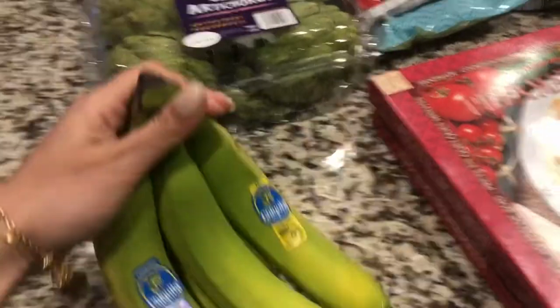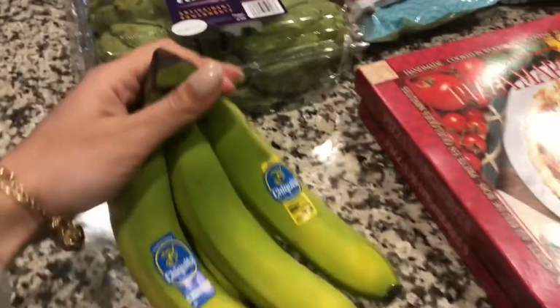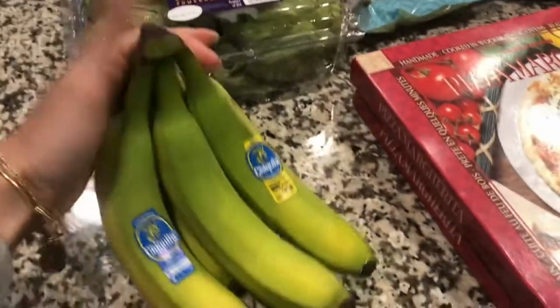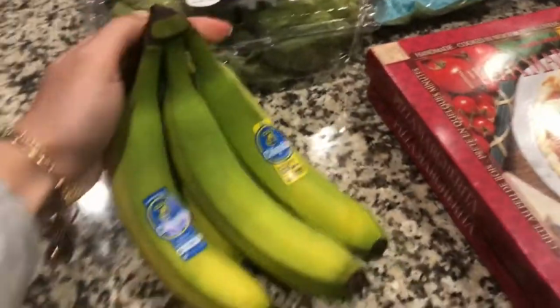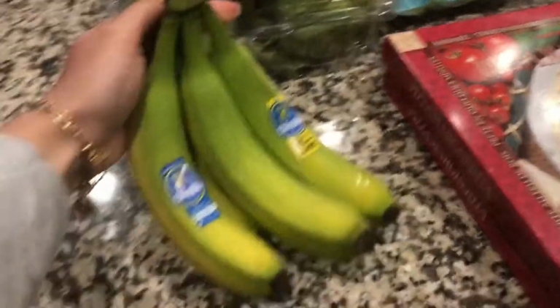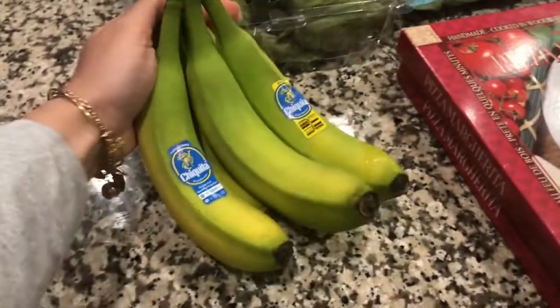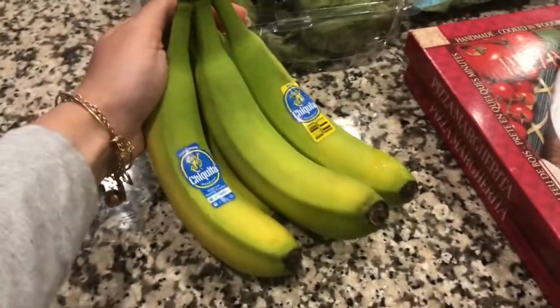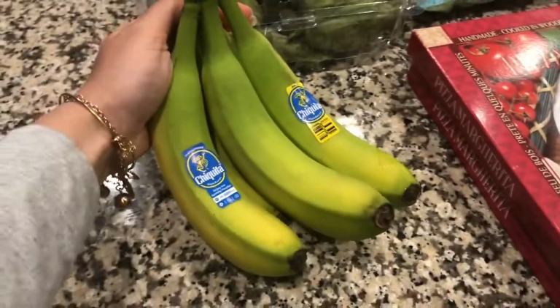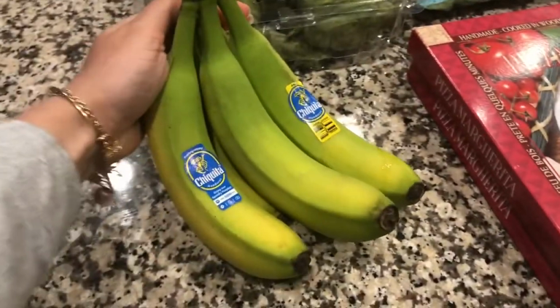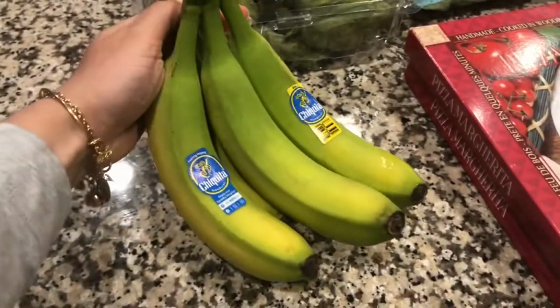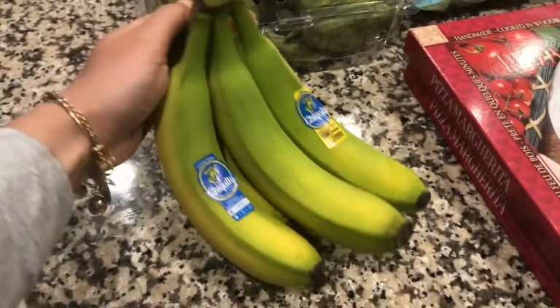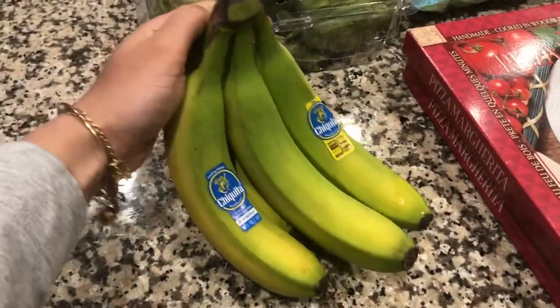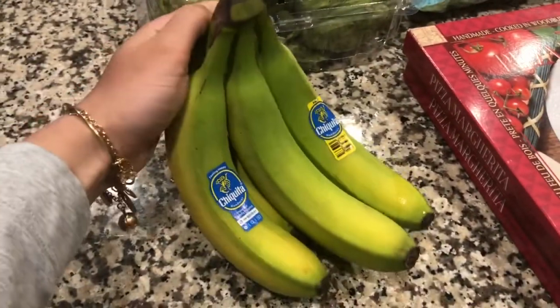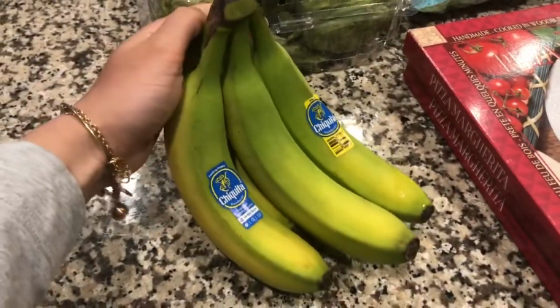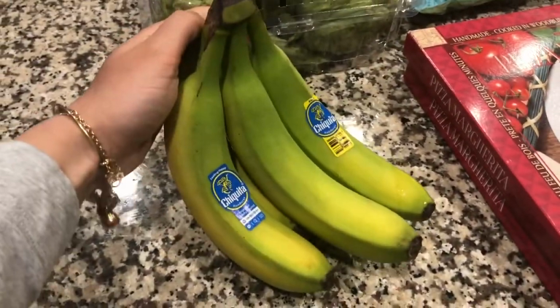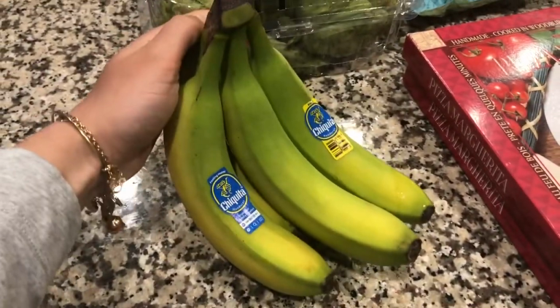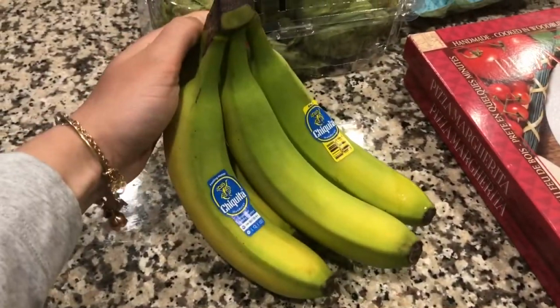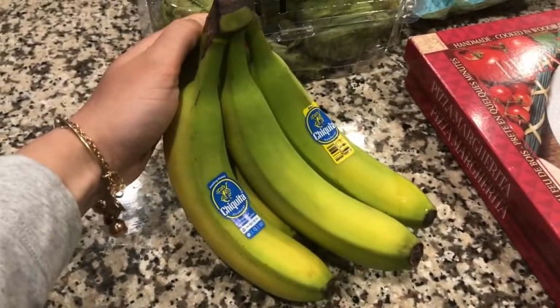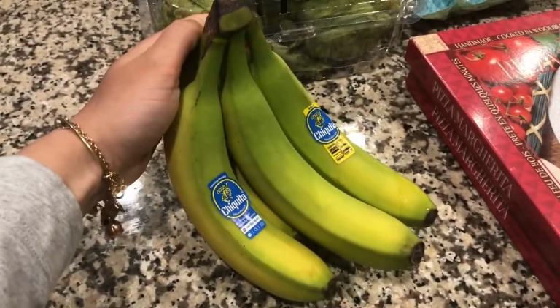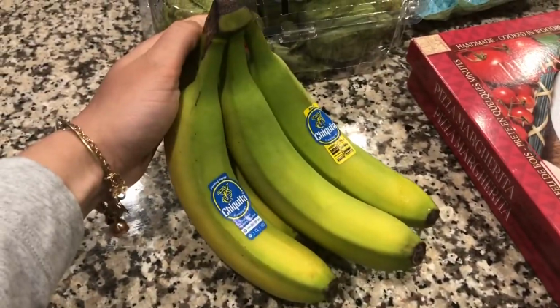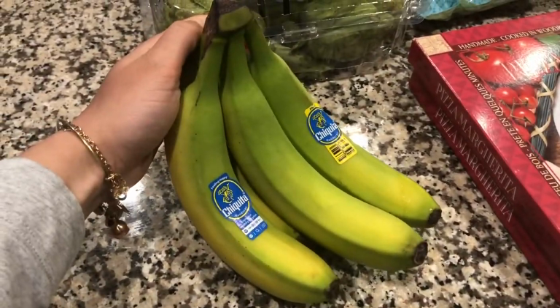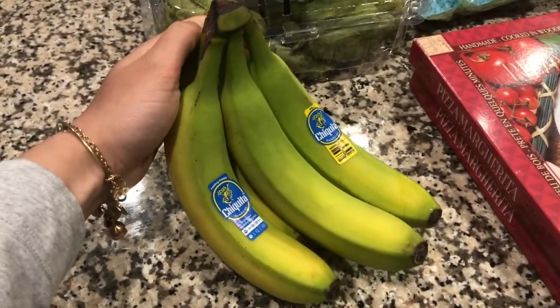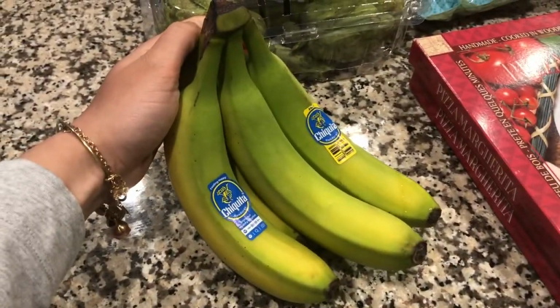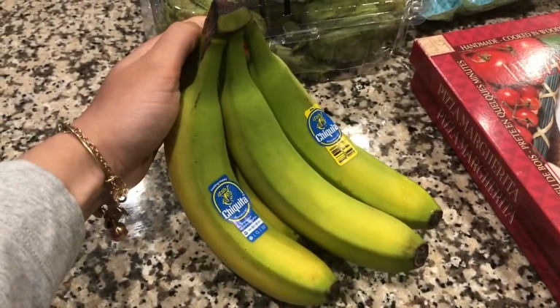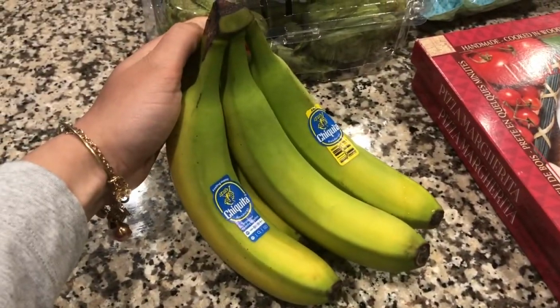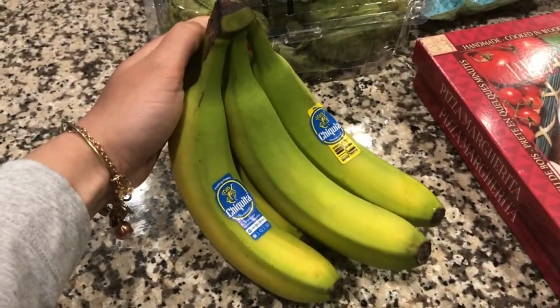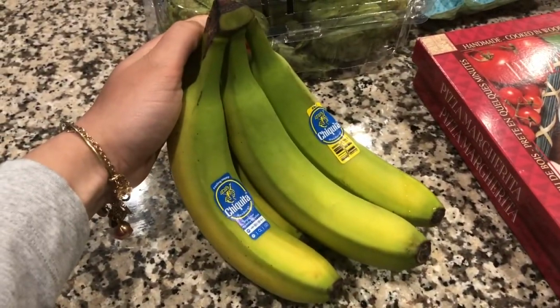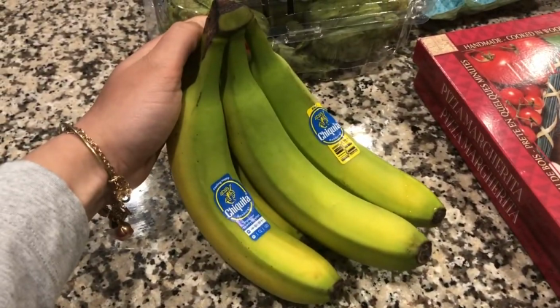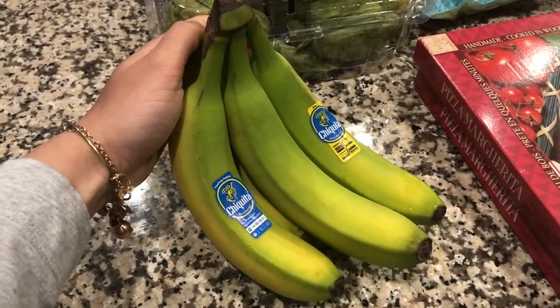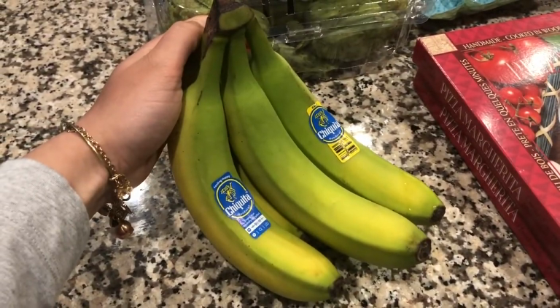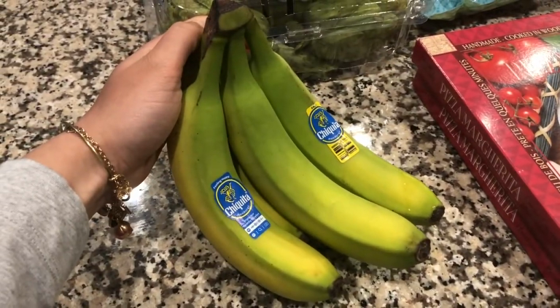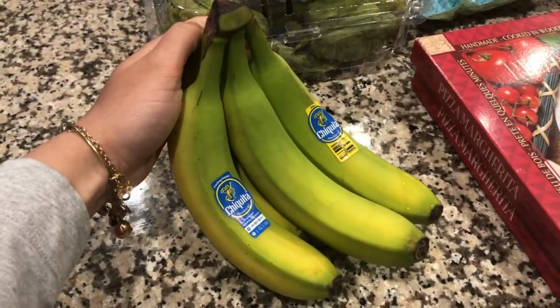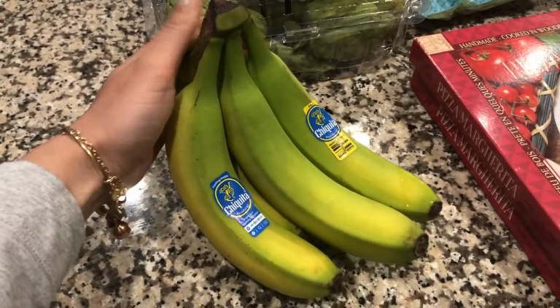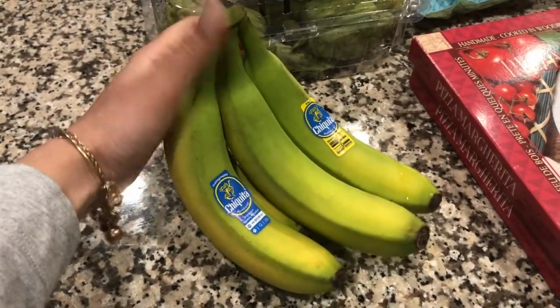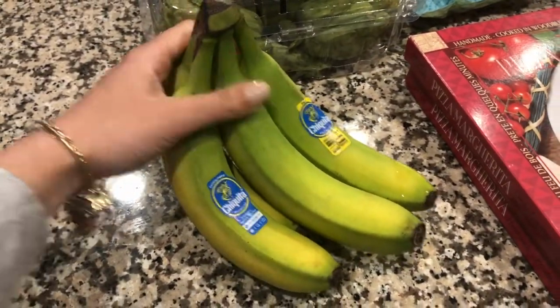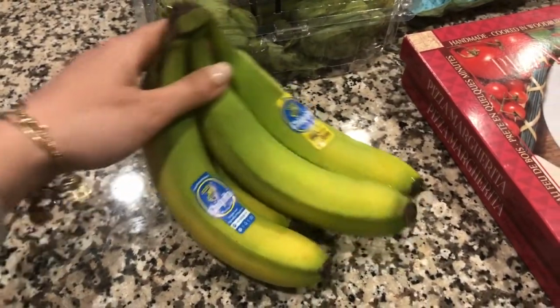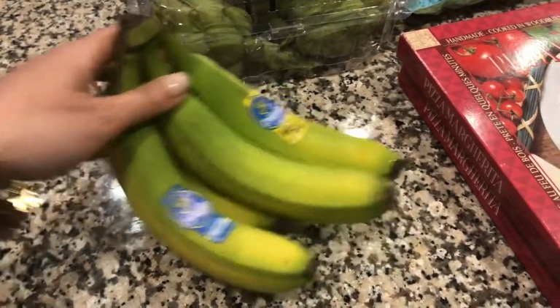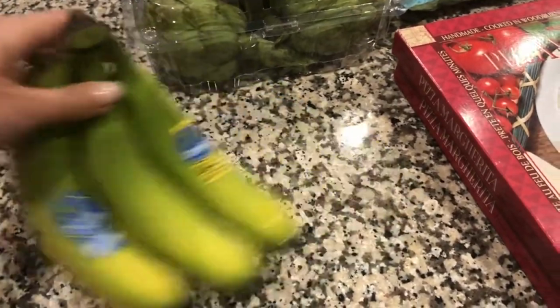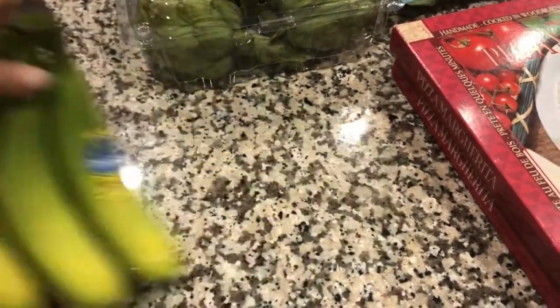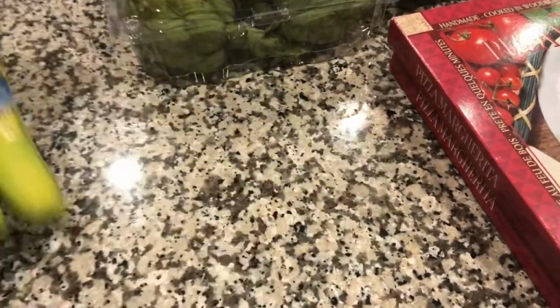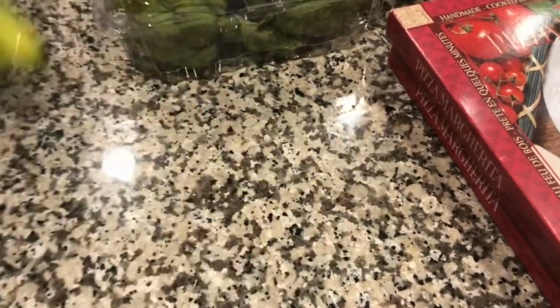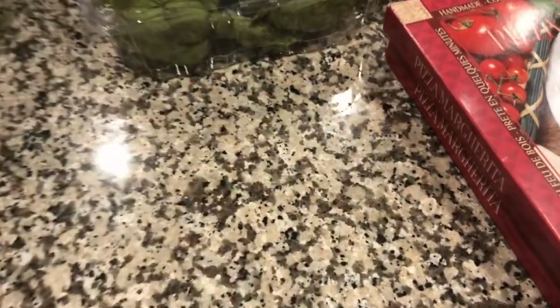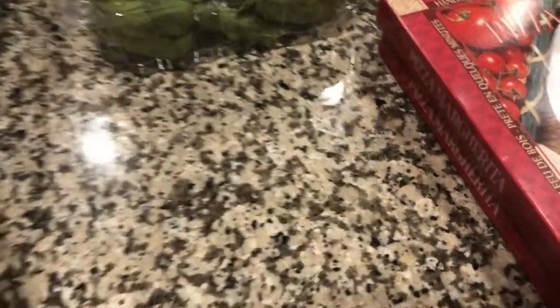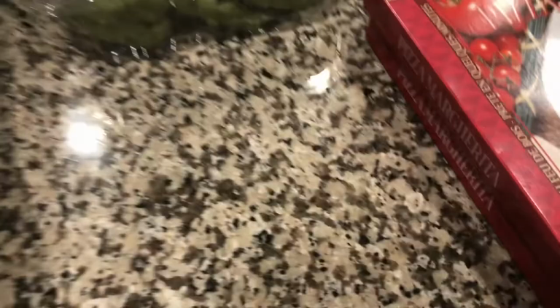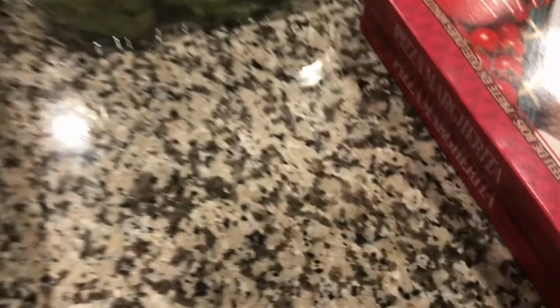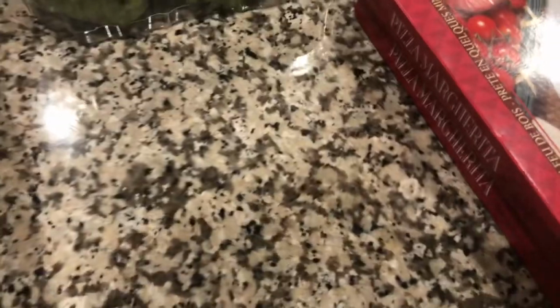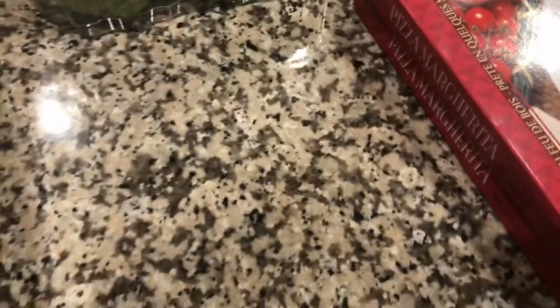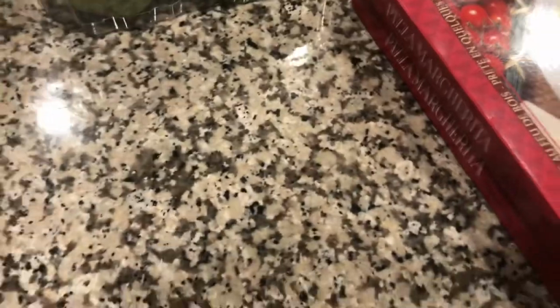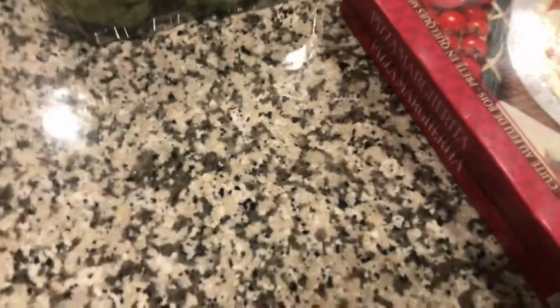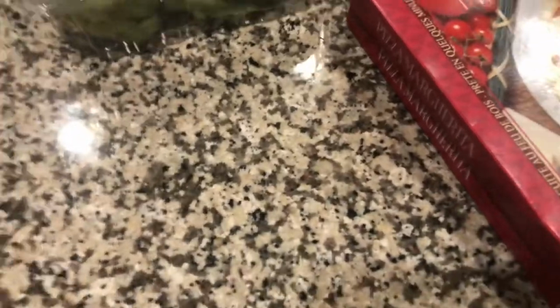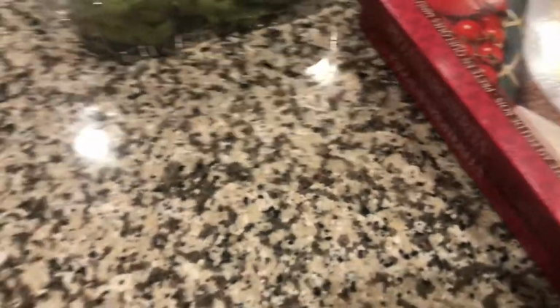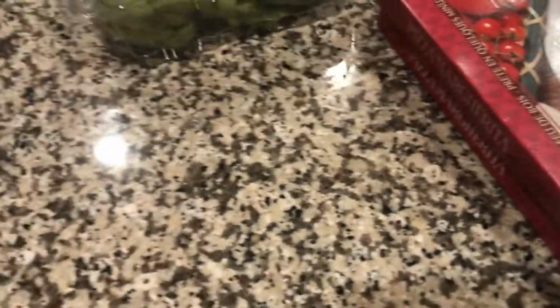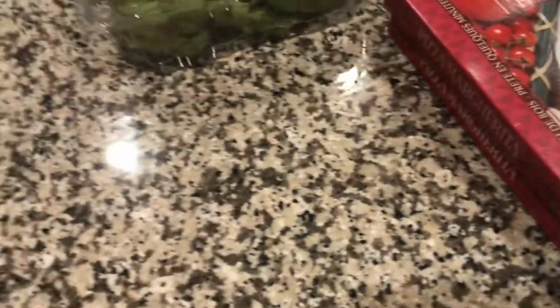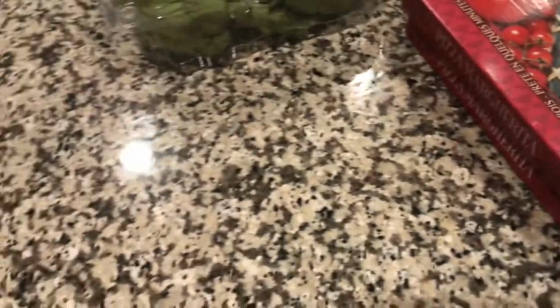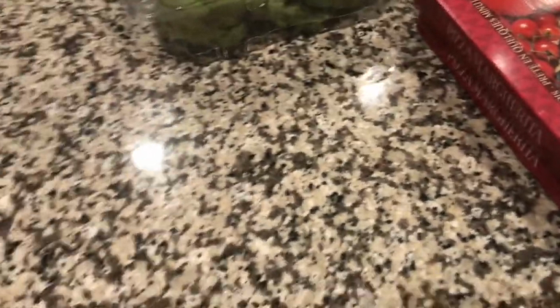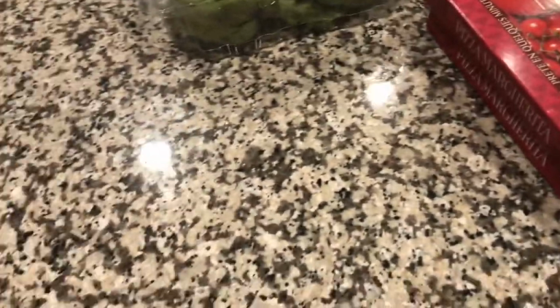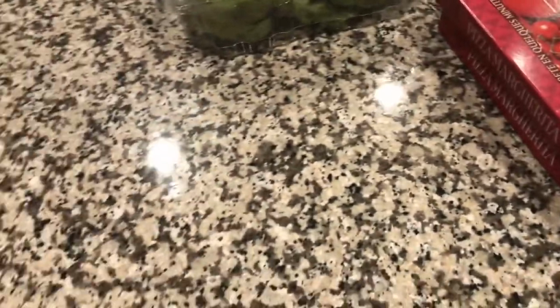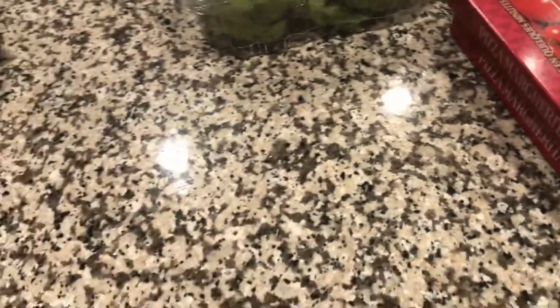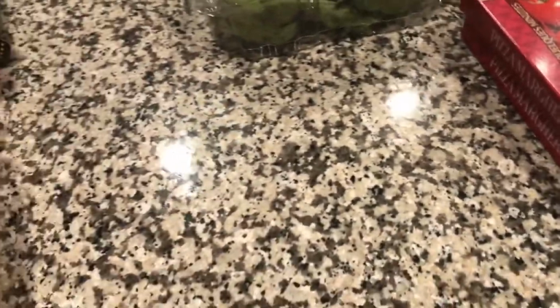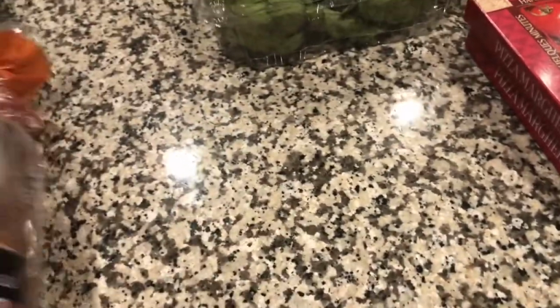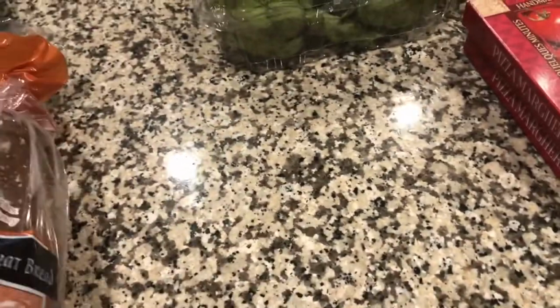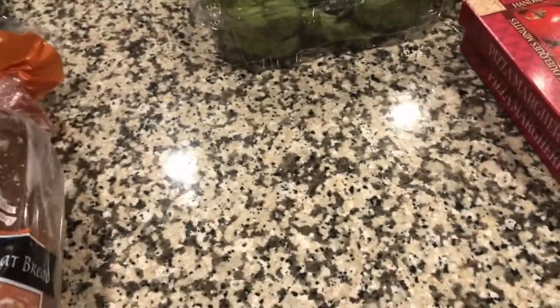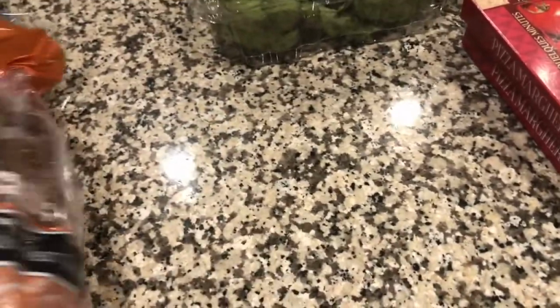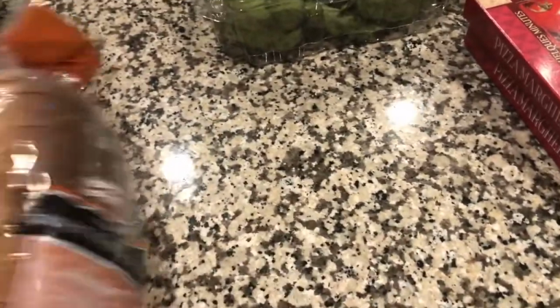I grabbed bananas for my boys — Mason likes them, my husband likes them, and I just like to bake with them mostly.